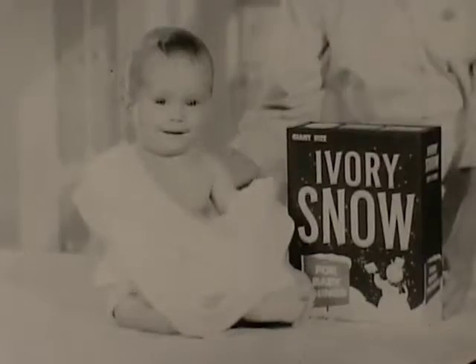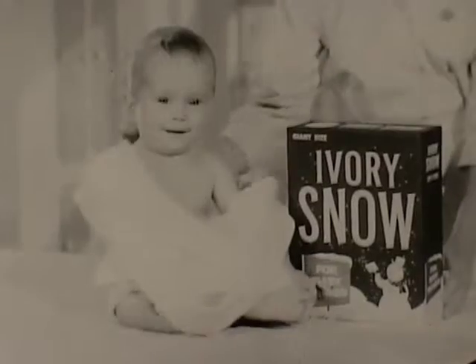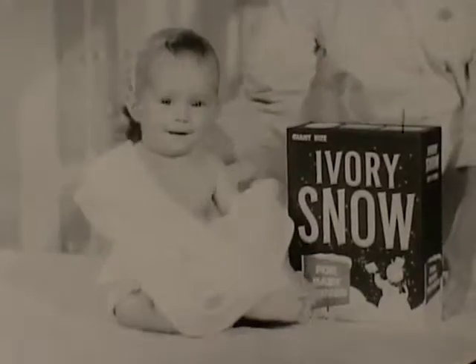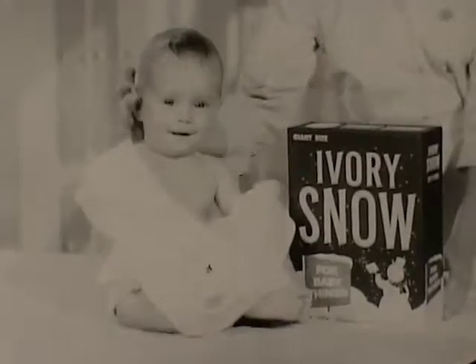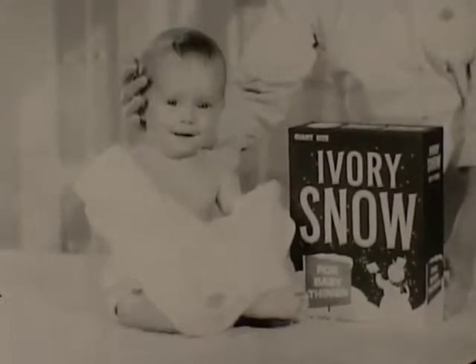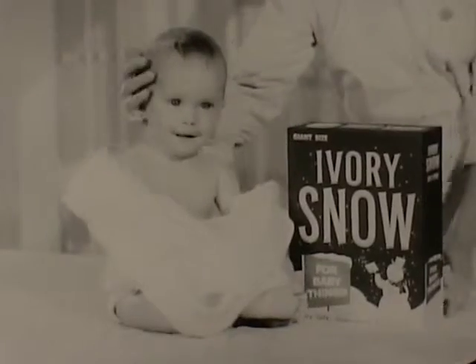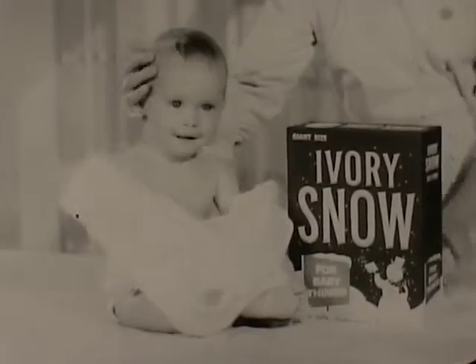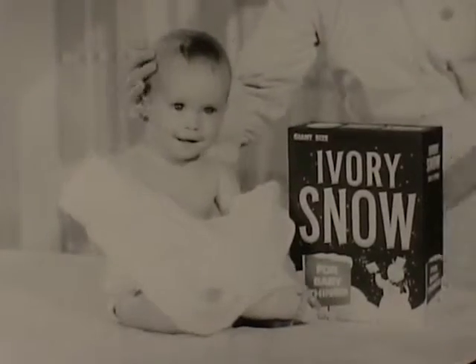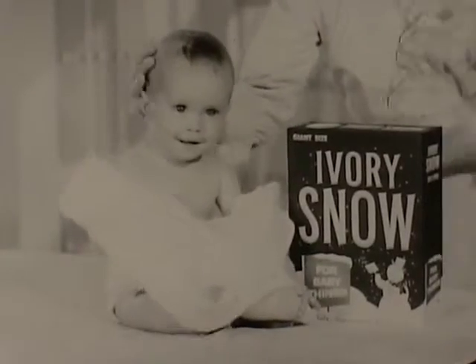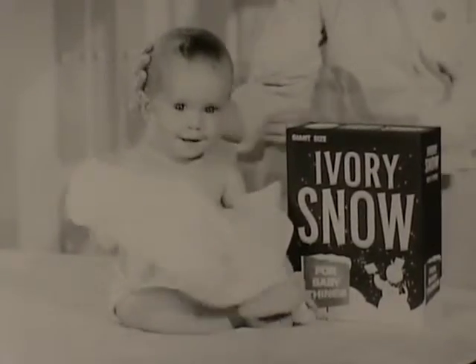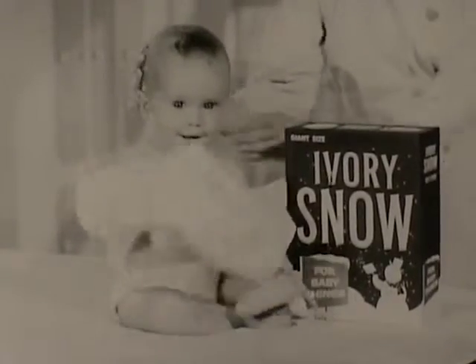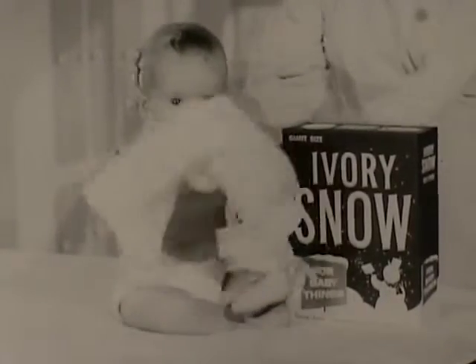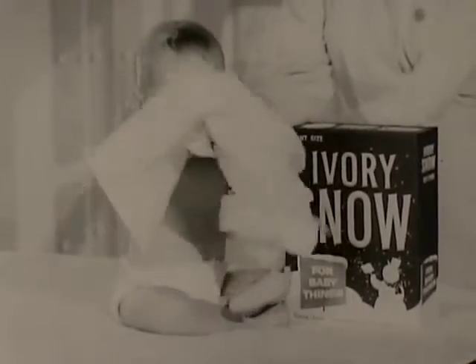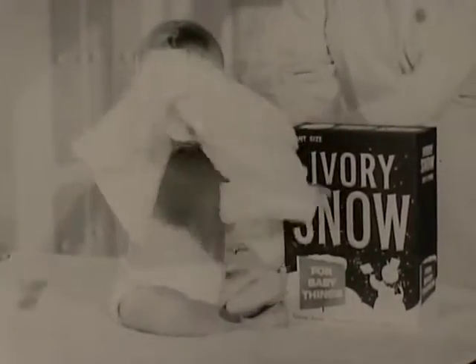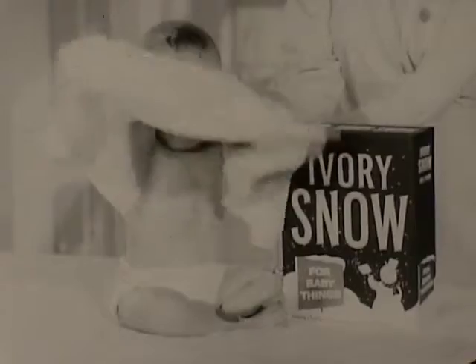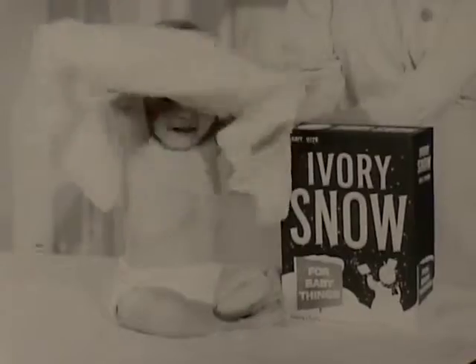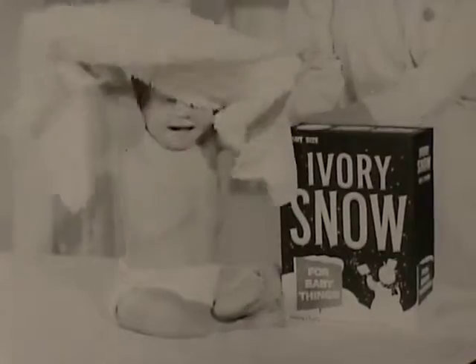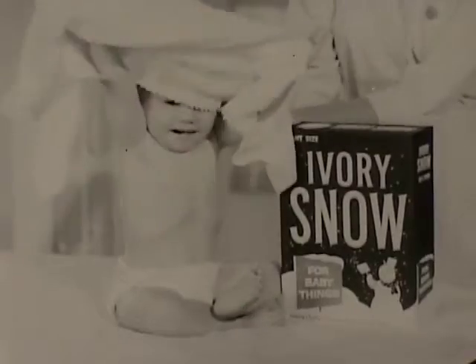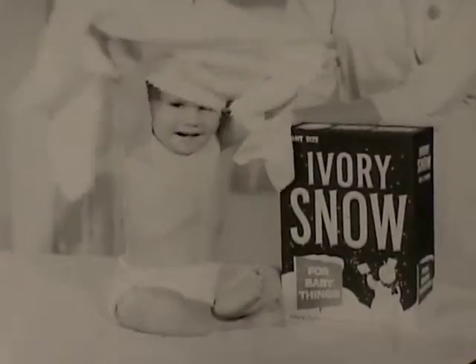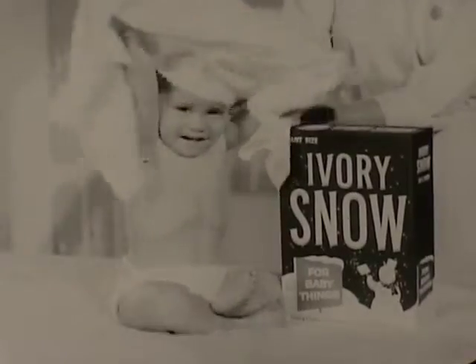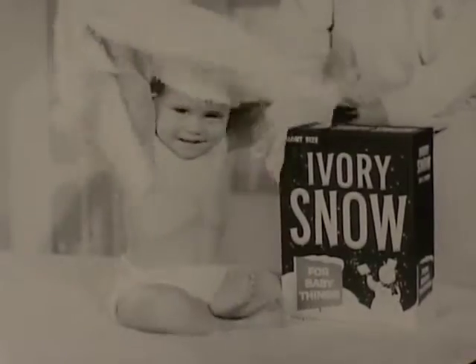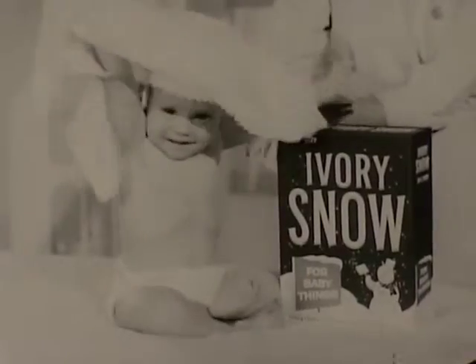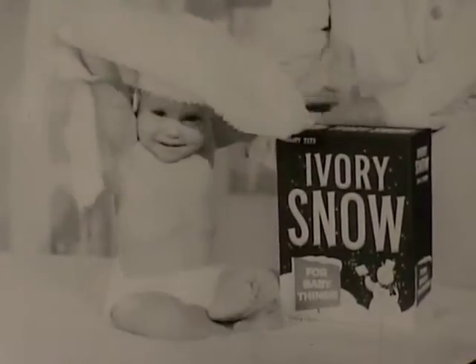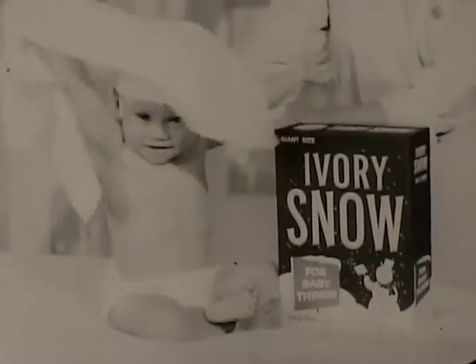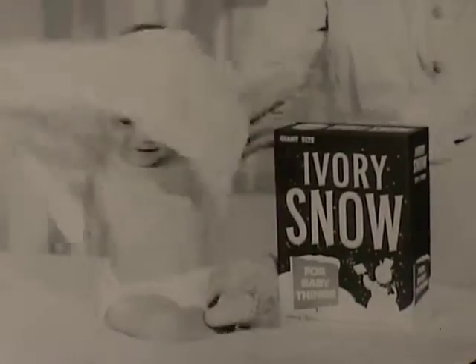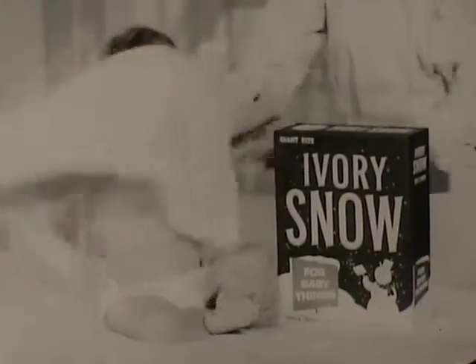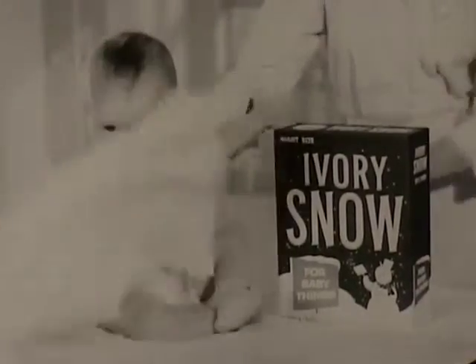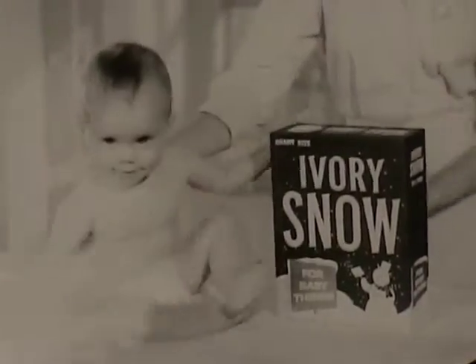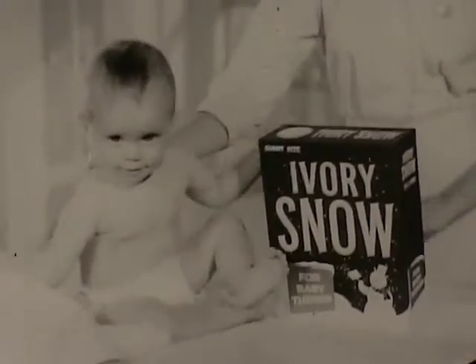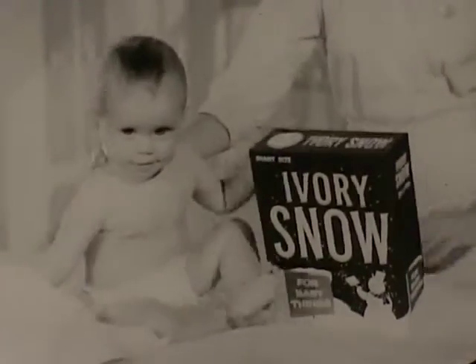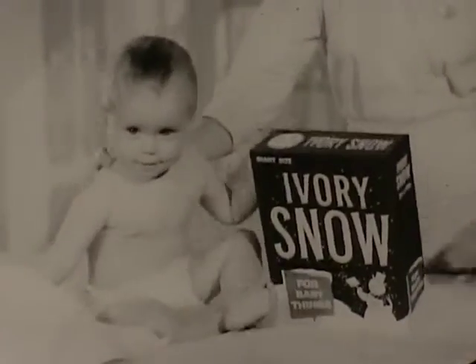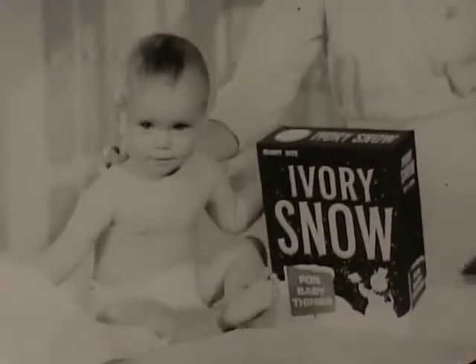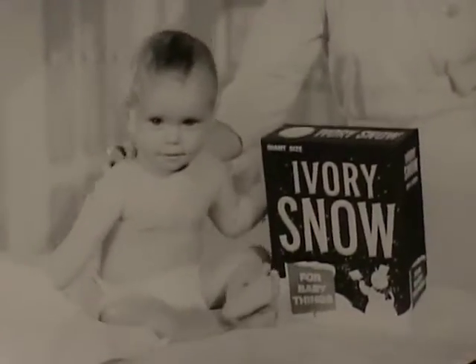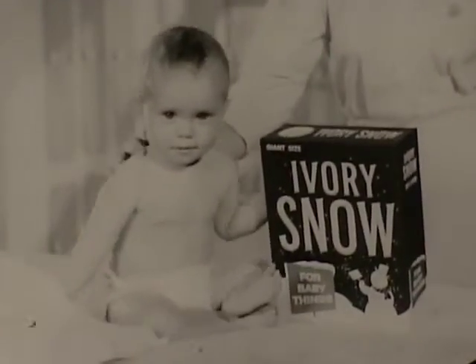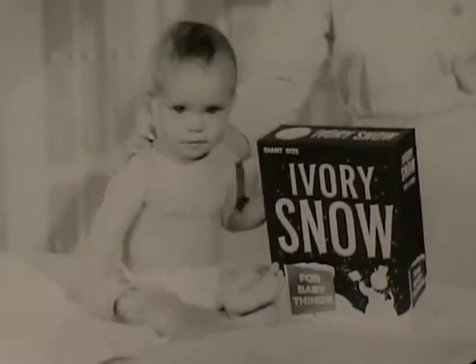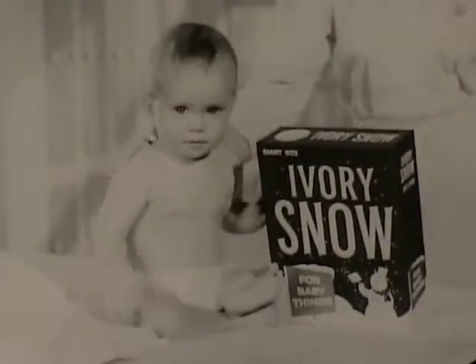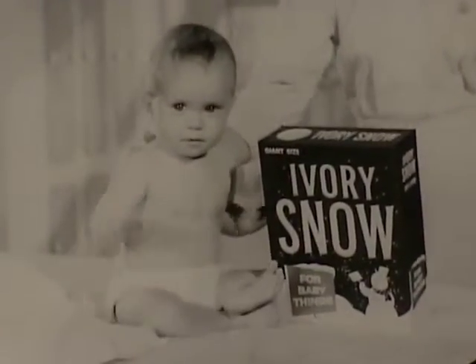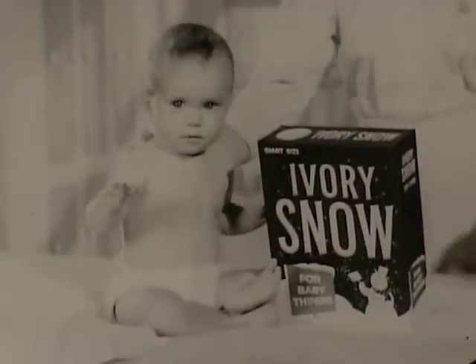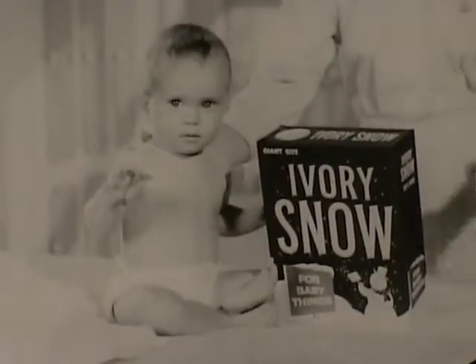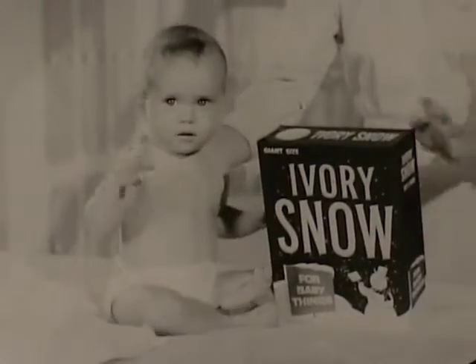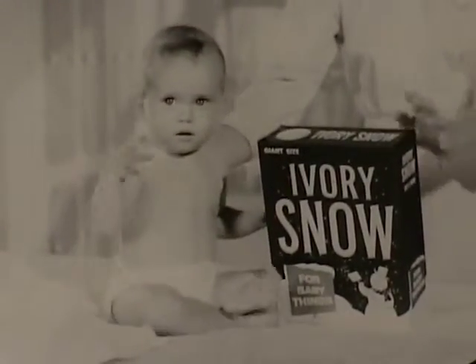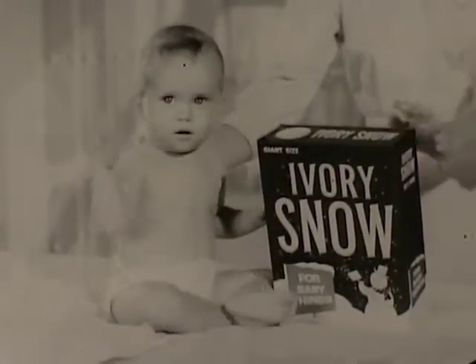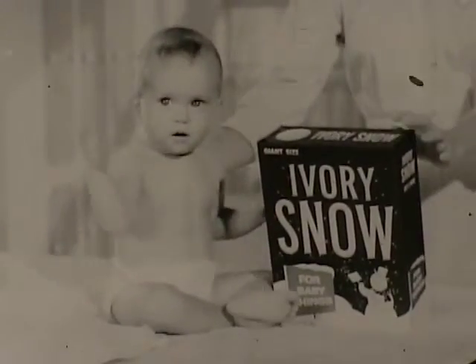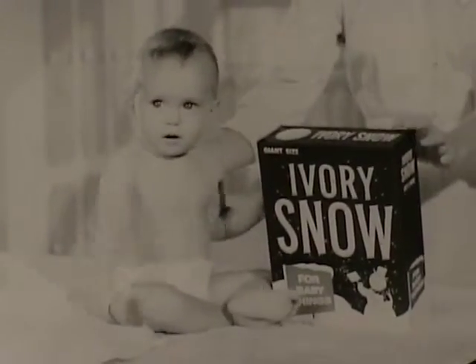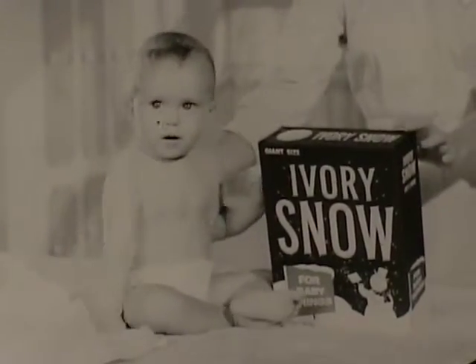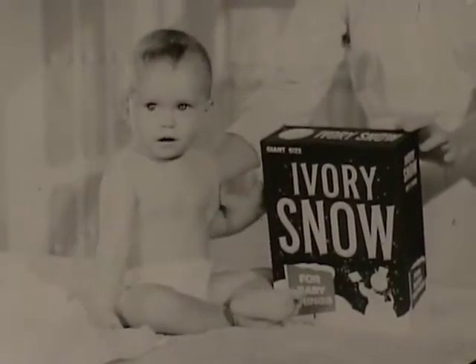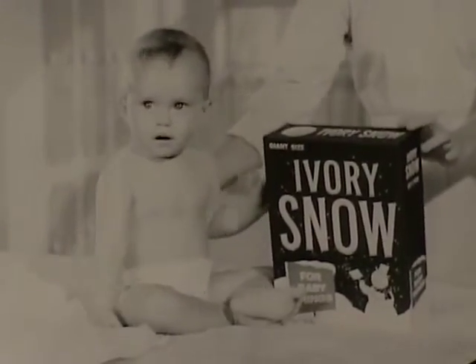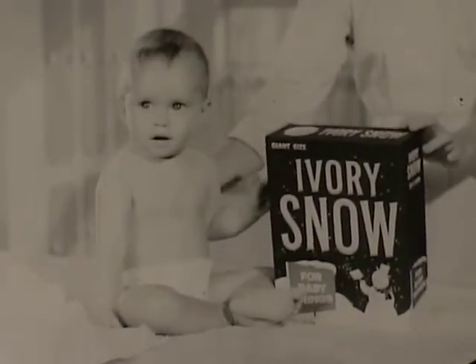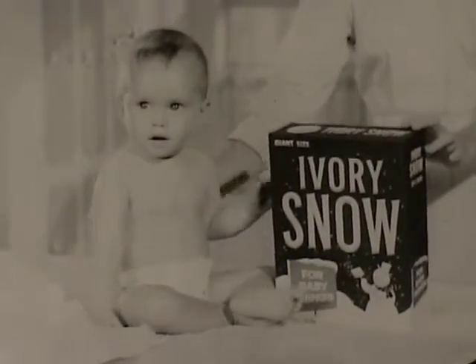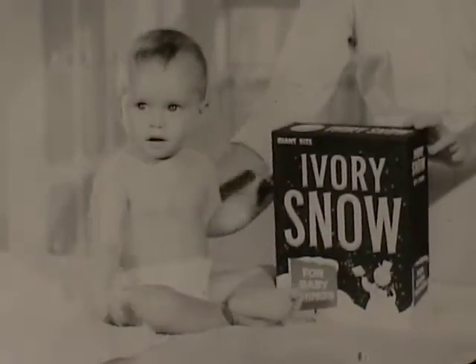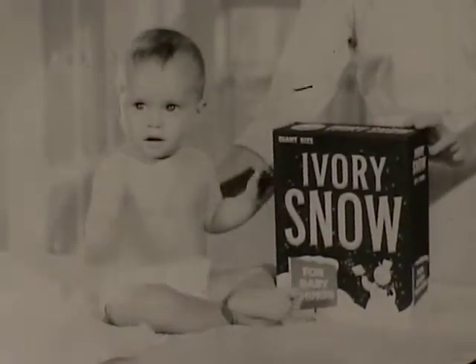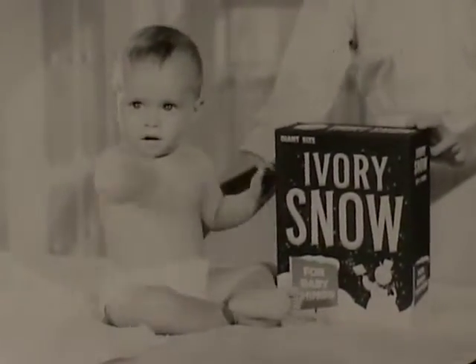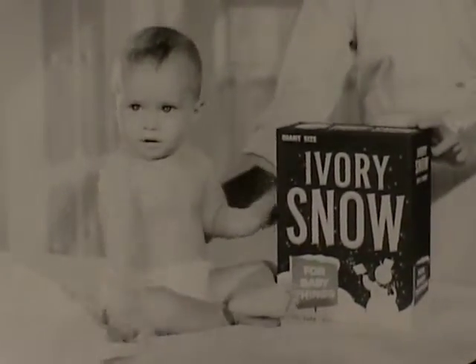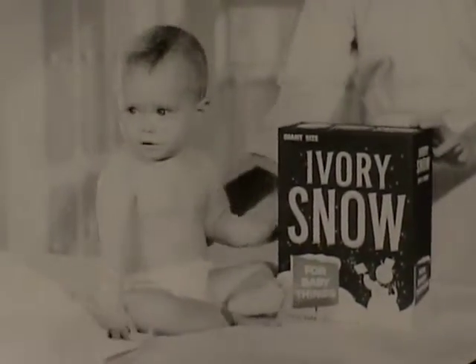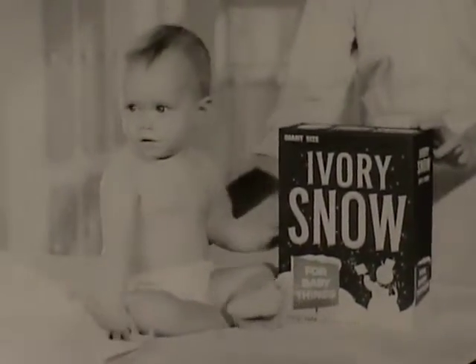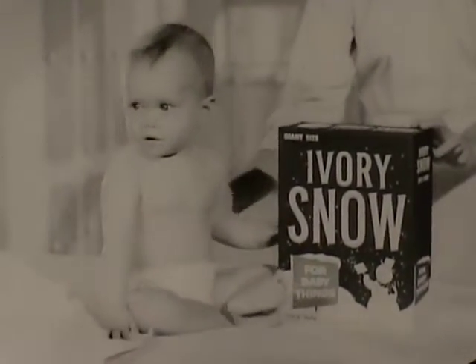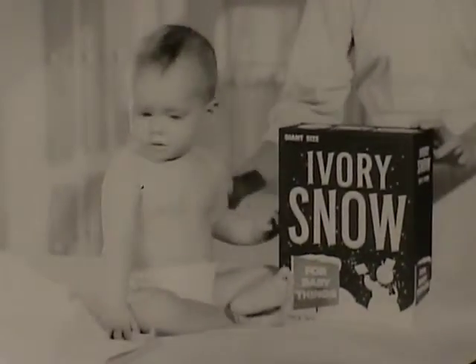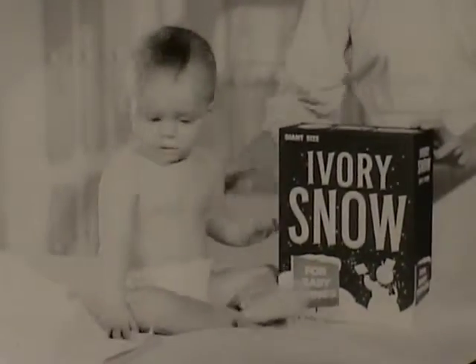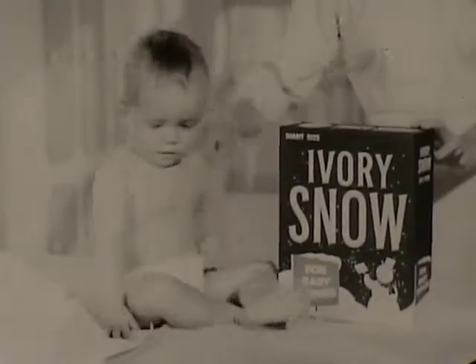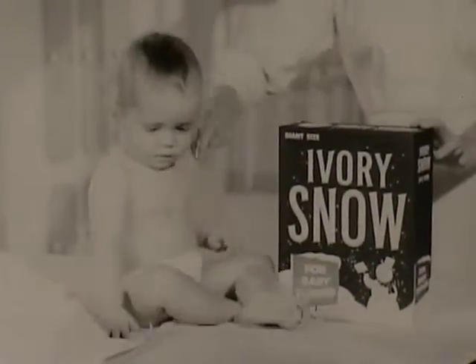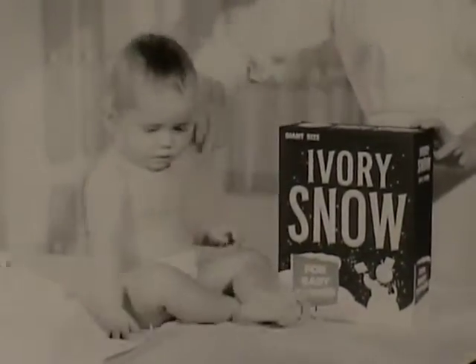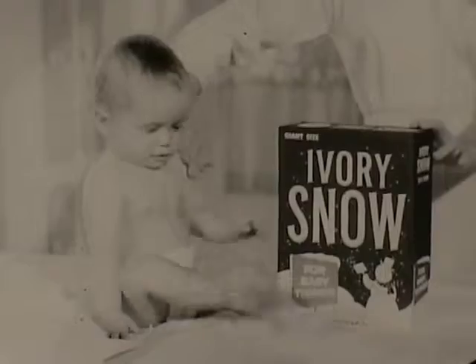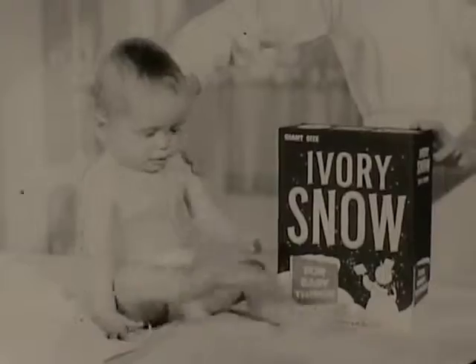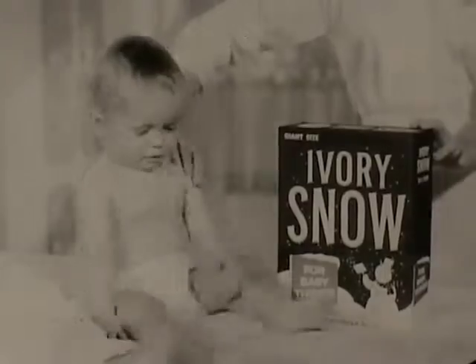So for everything that touches baby's skin, use Ivory Snow — made specially for softer, safer baby wash.